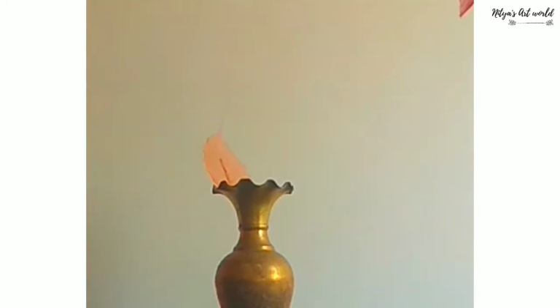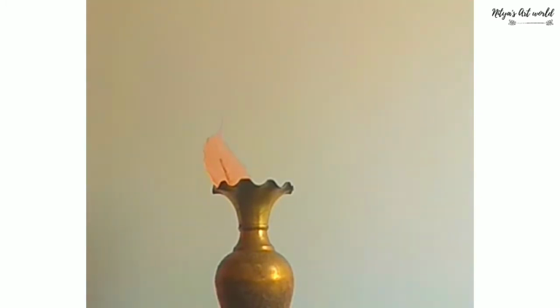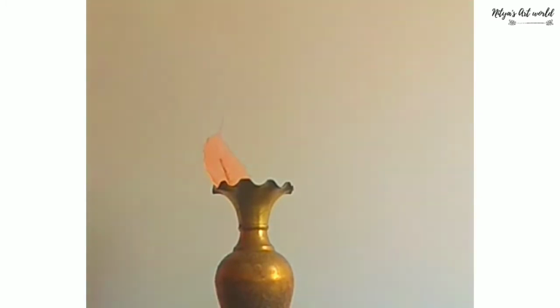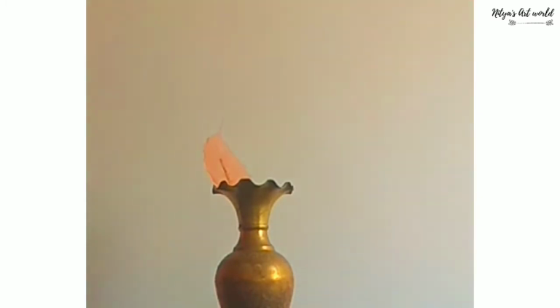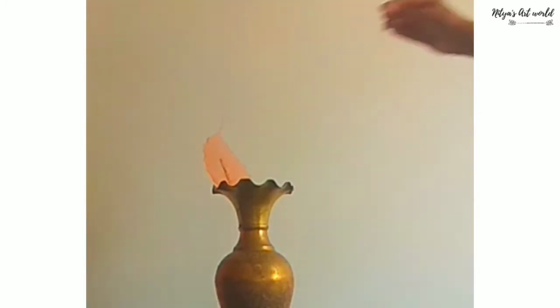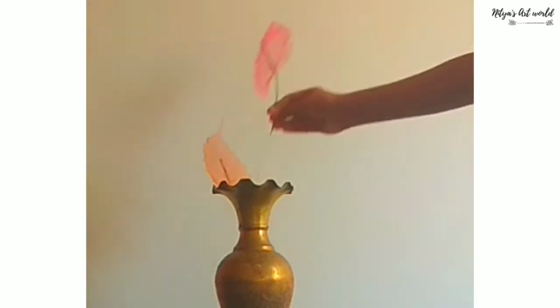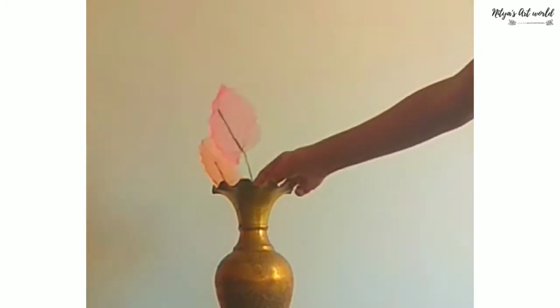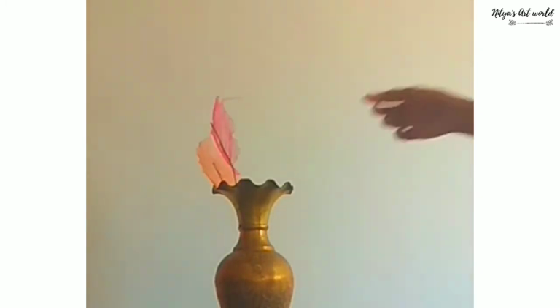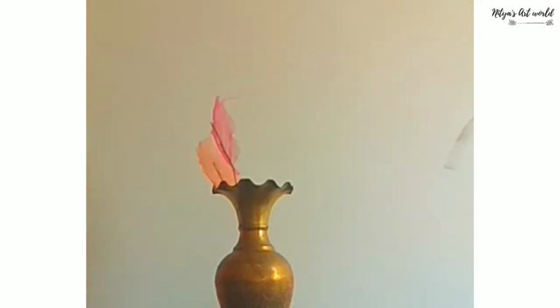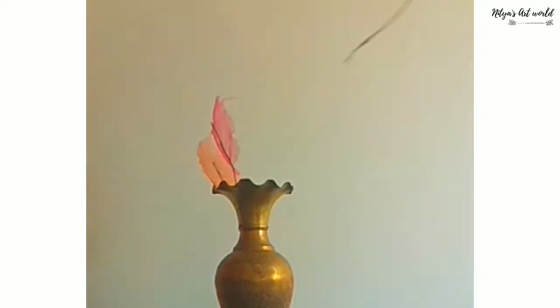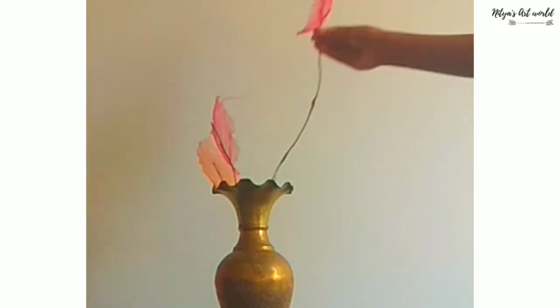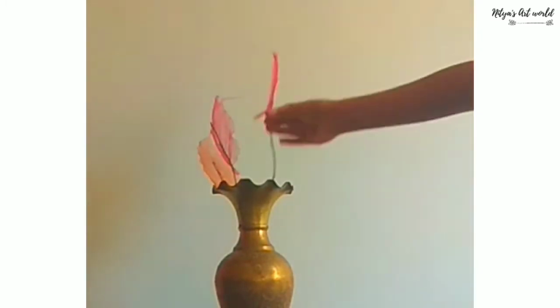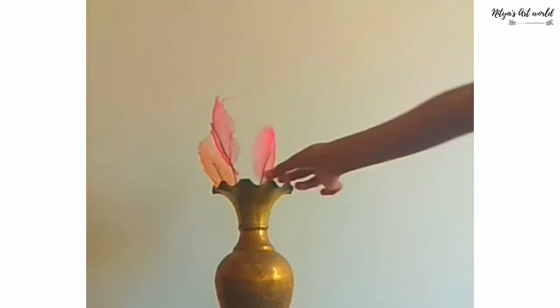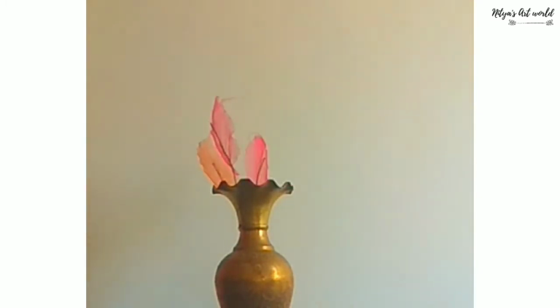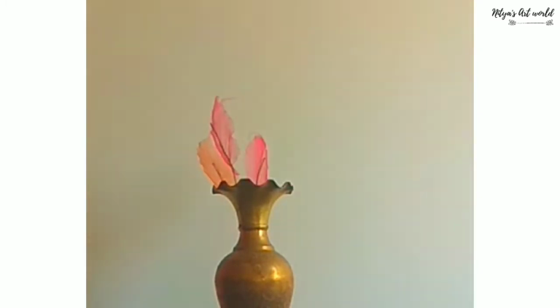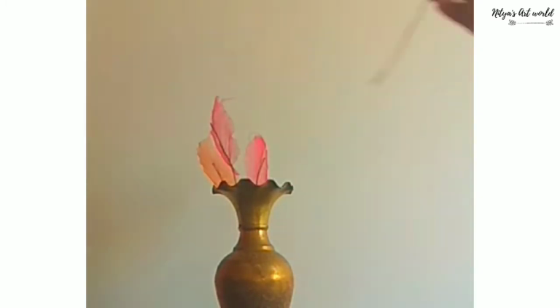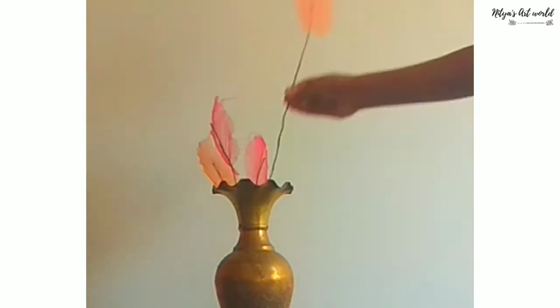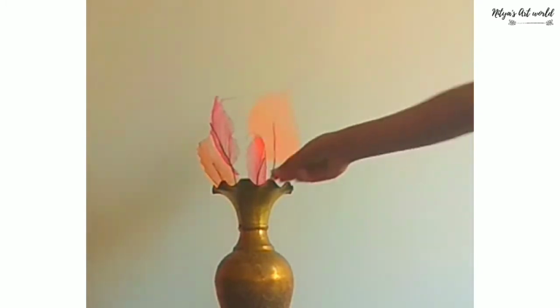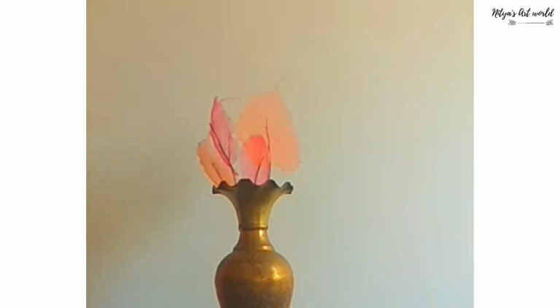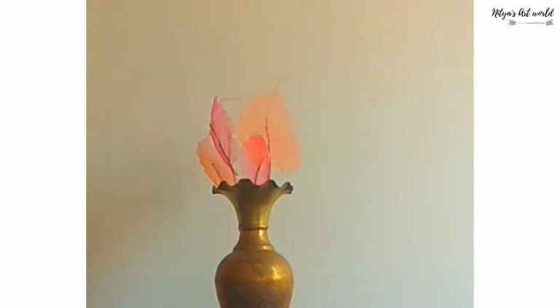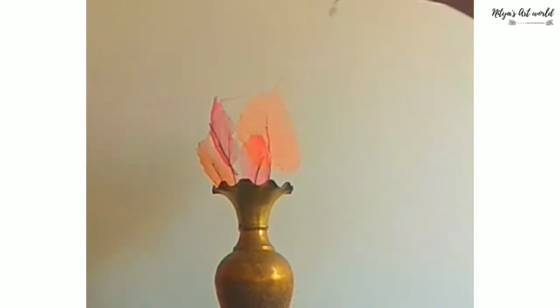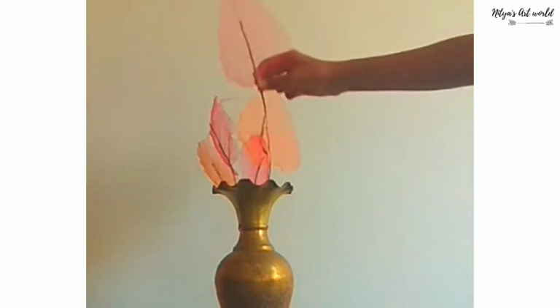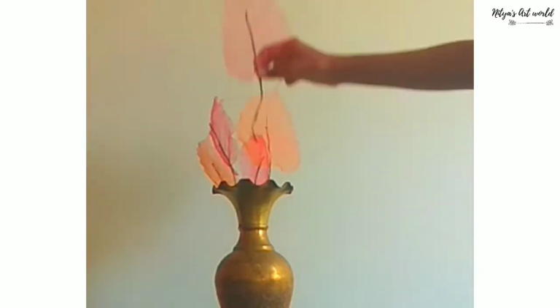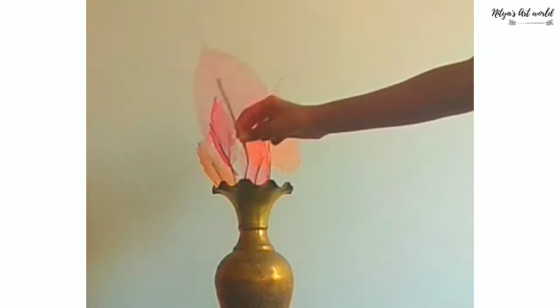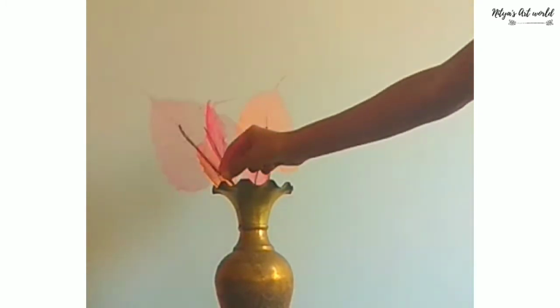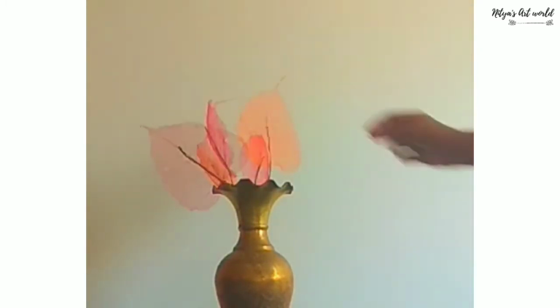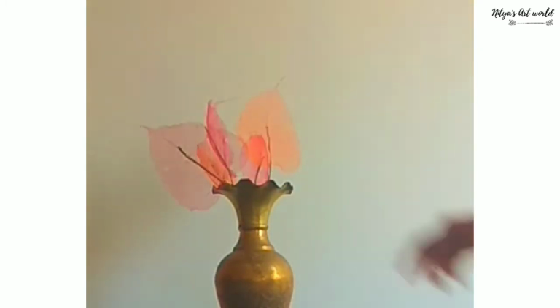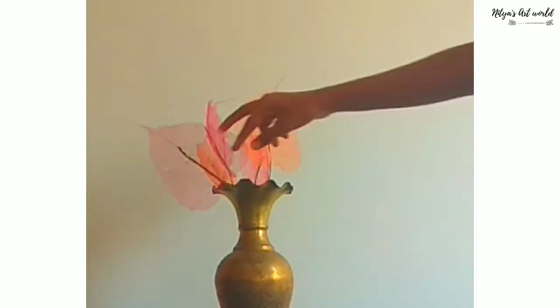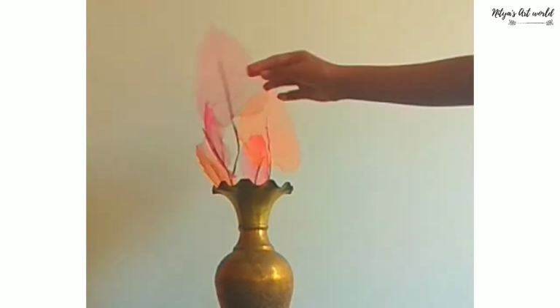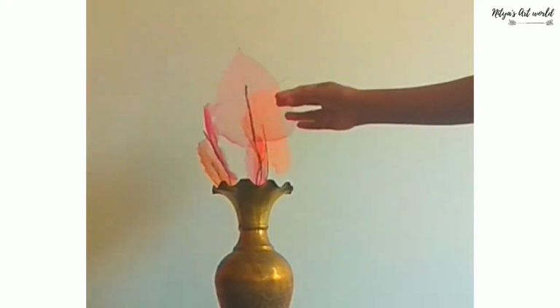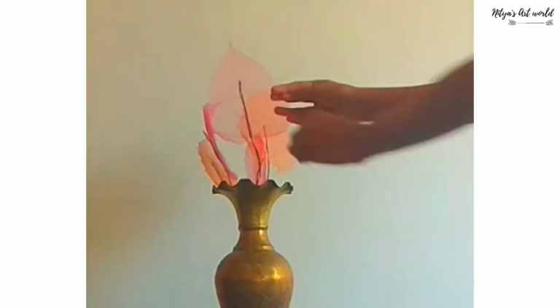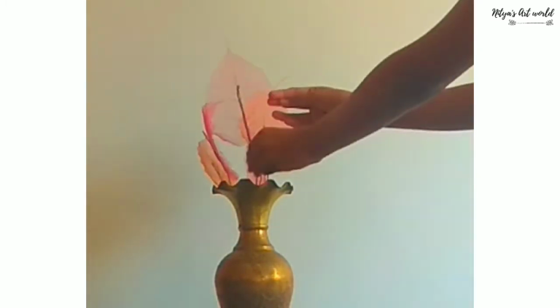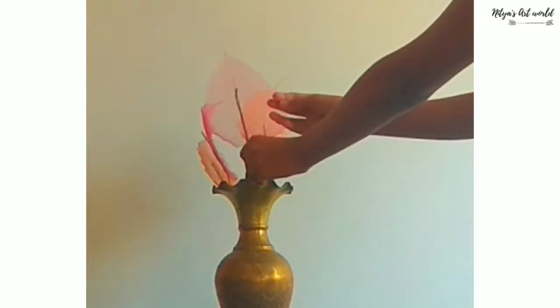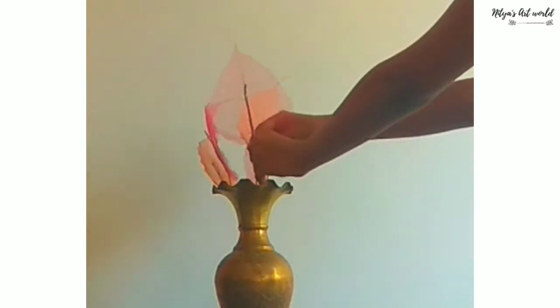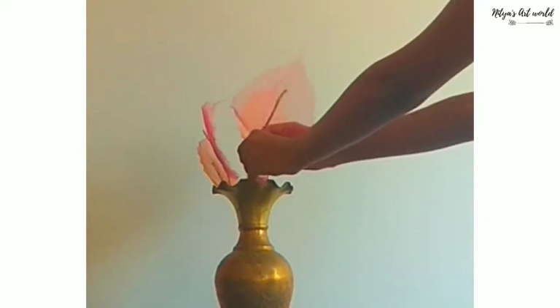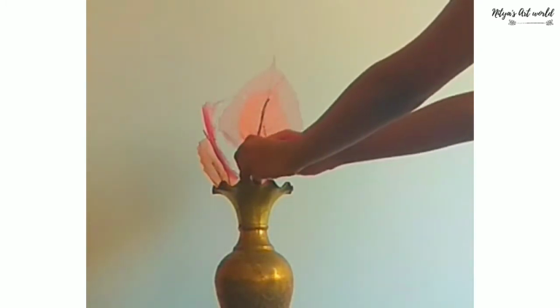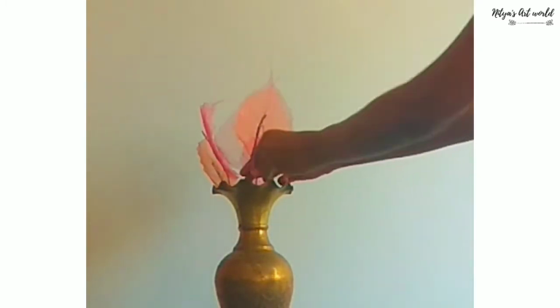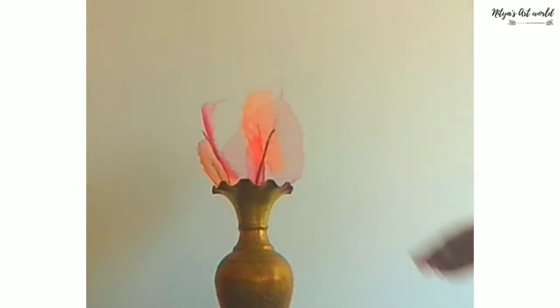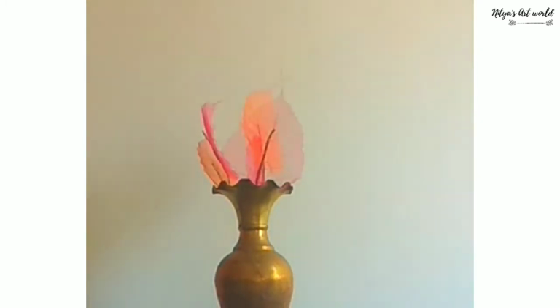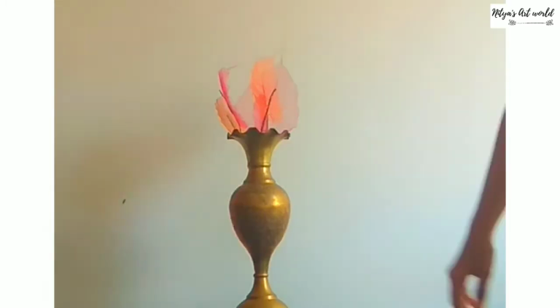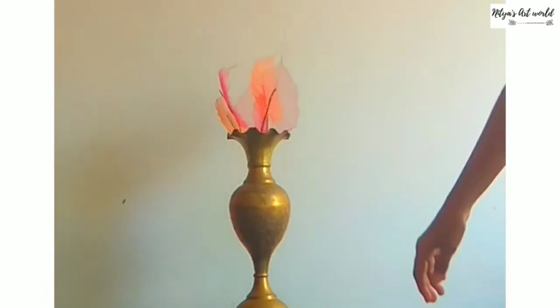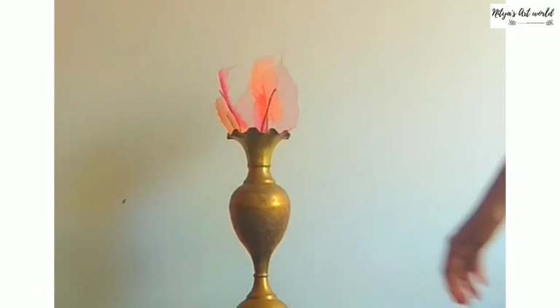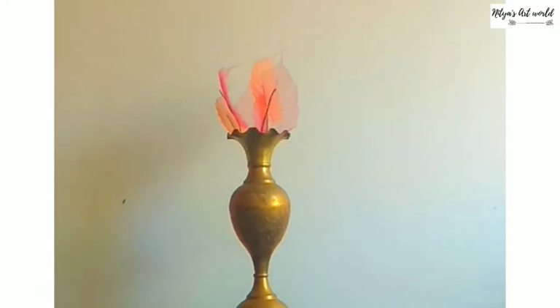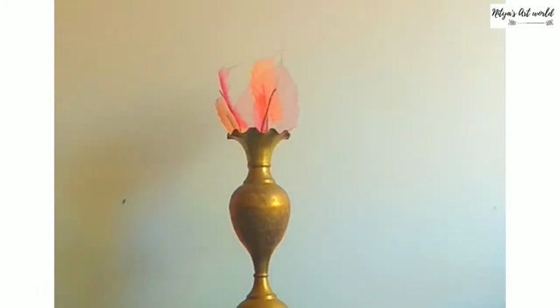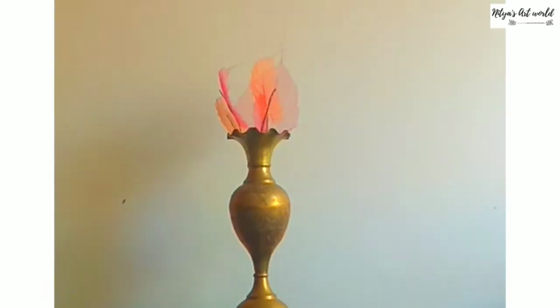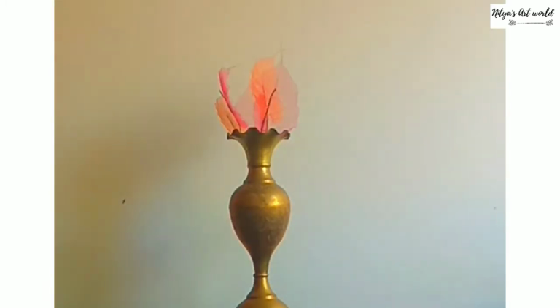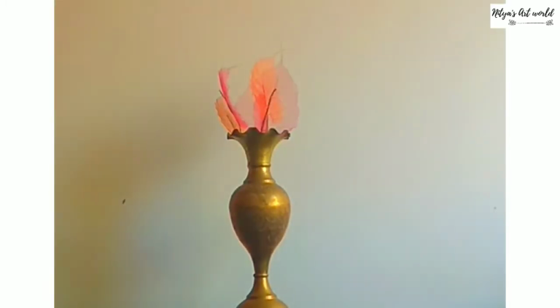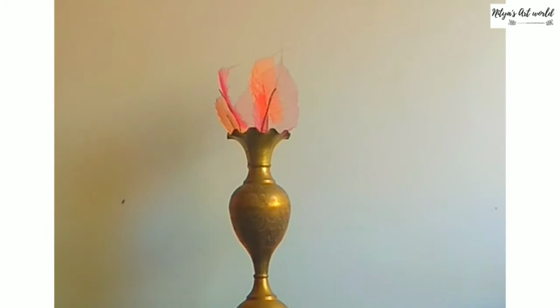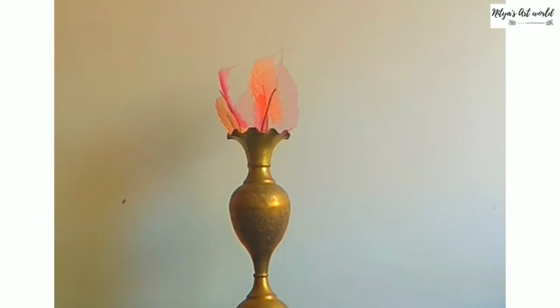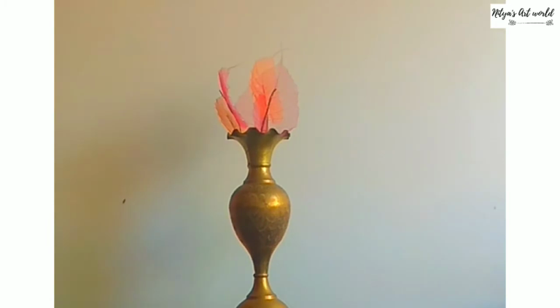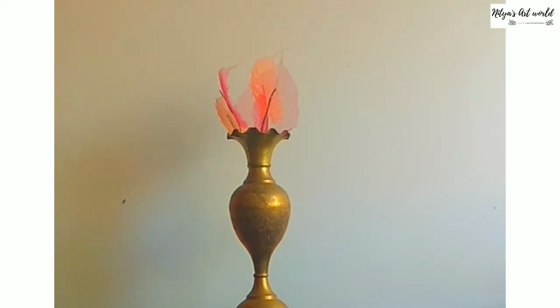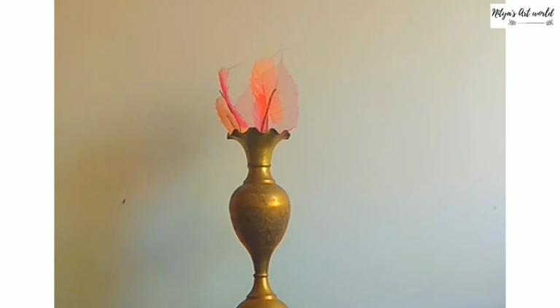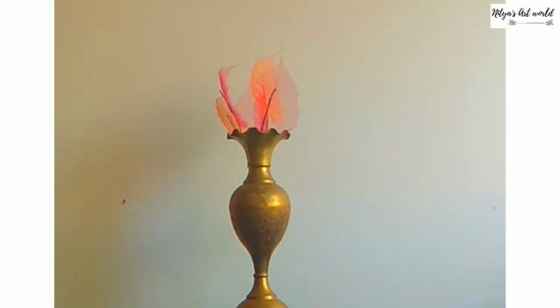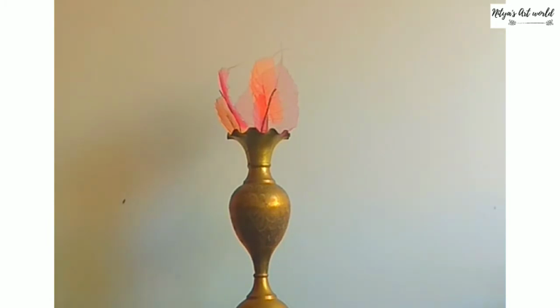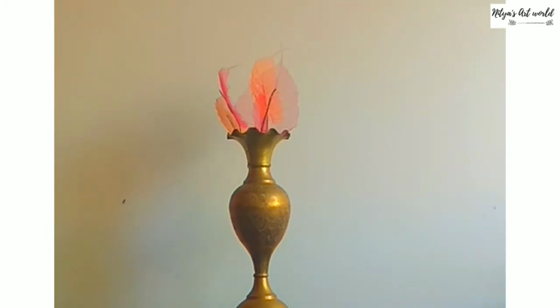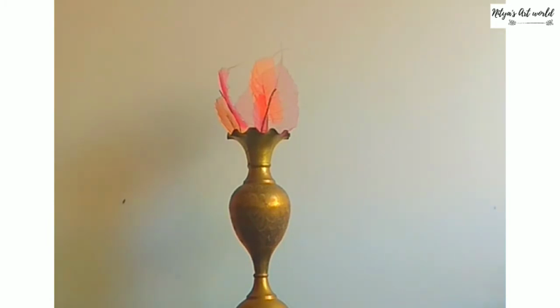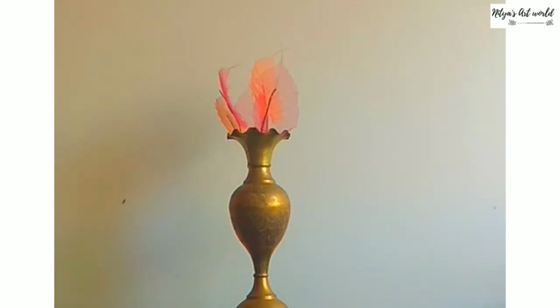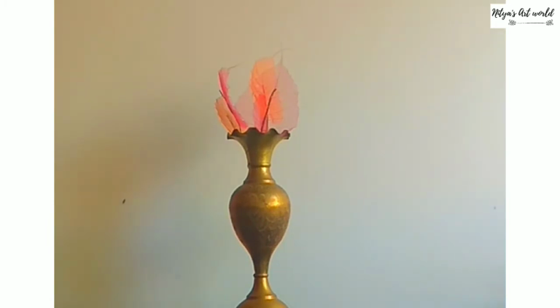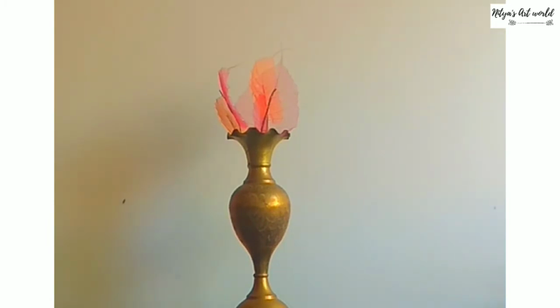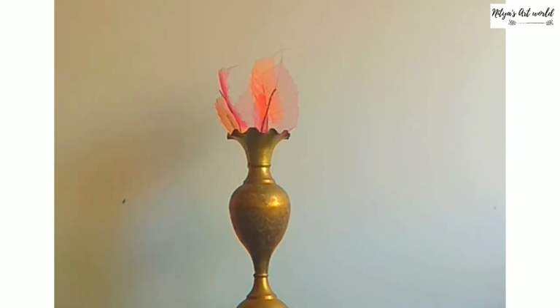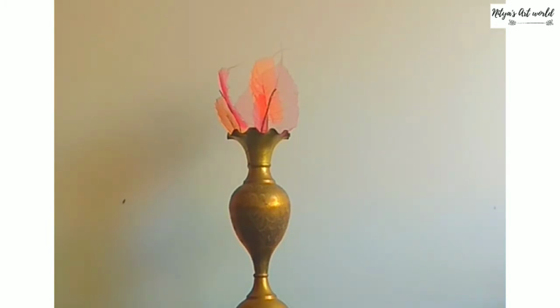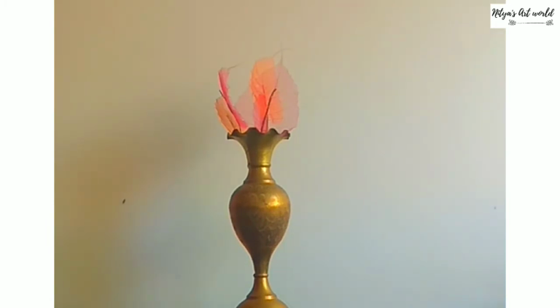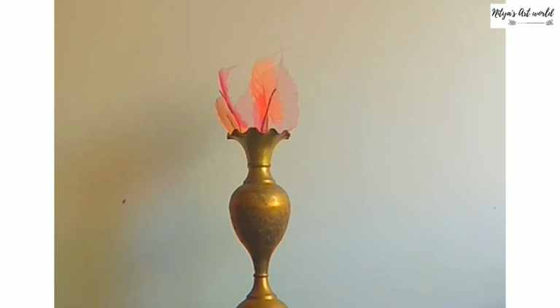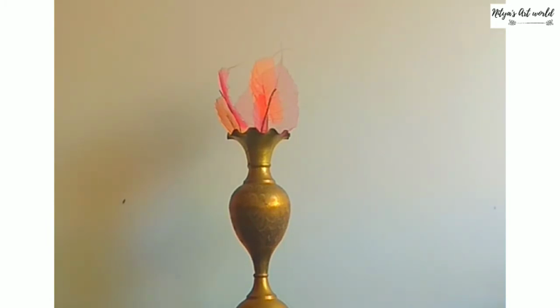If you have a flower vase like this, you can put all of these leaves in it. It looks good. That's it for today guys, see you next time. Bye!